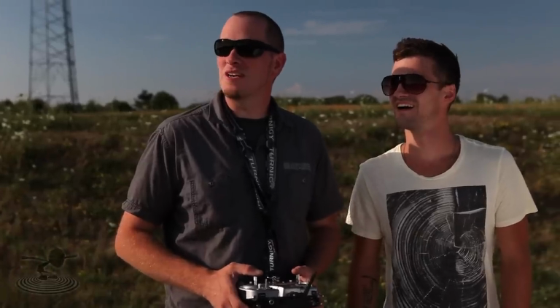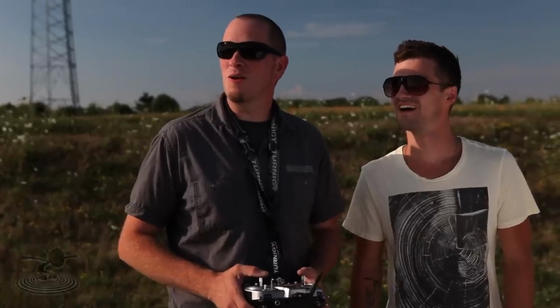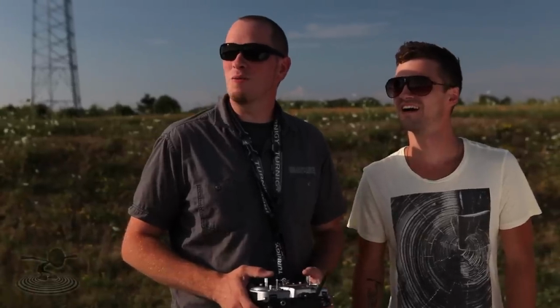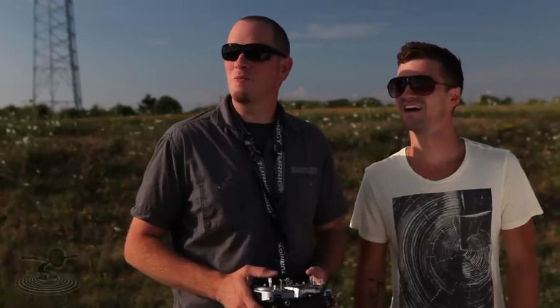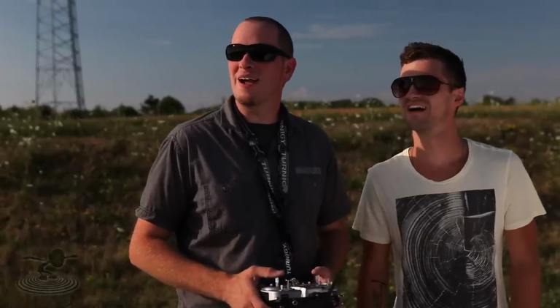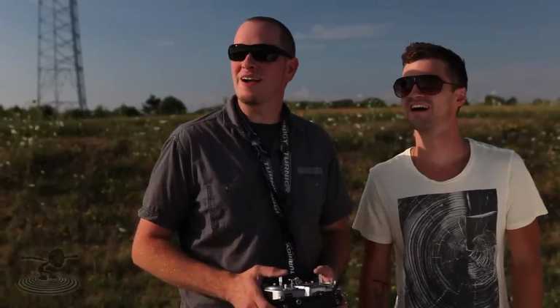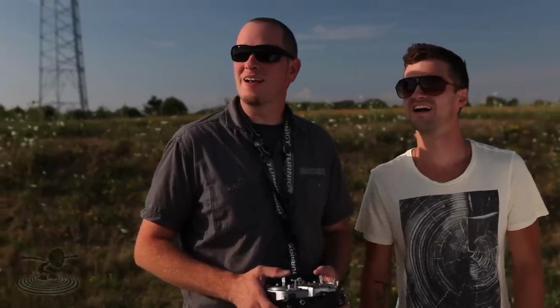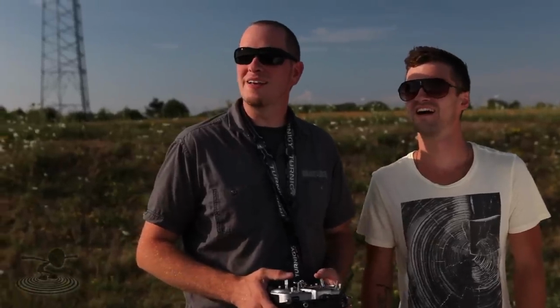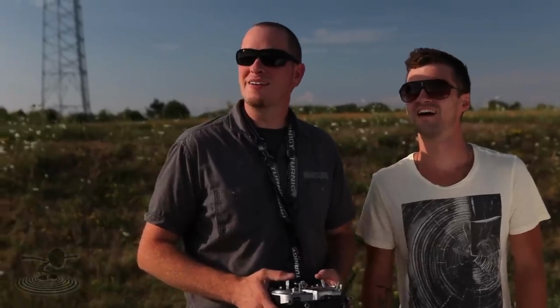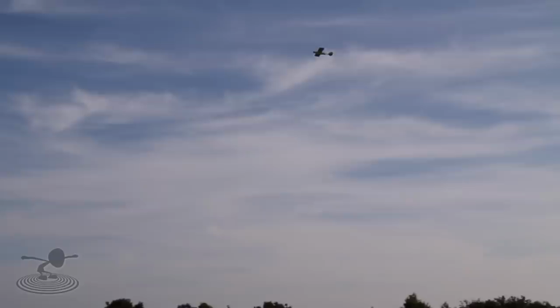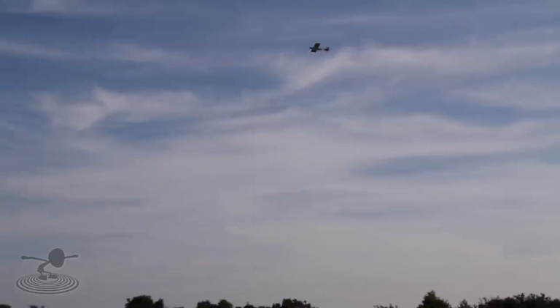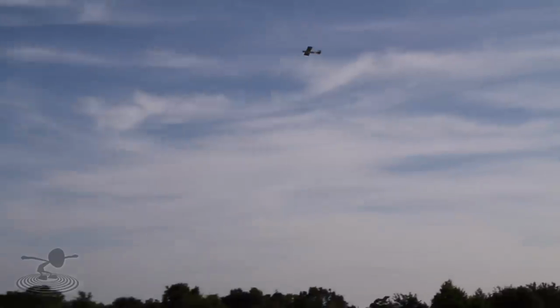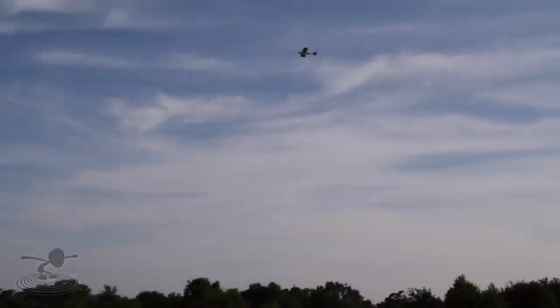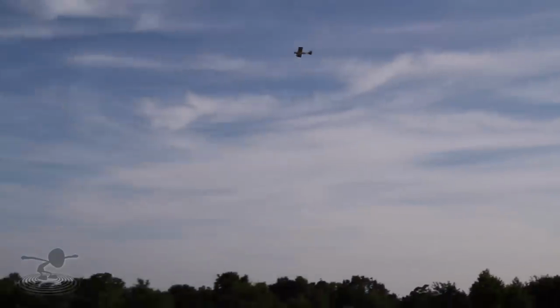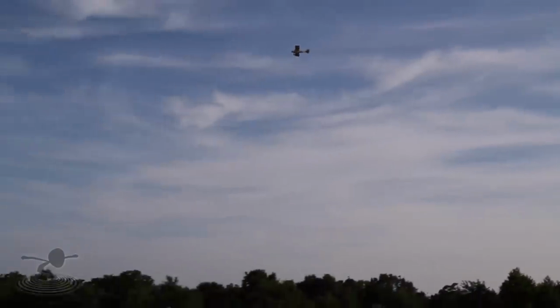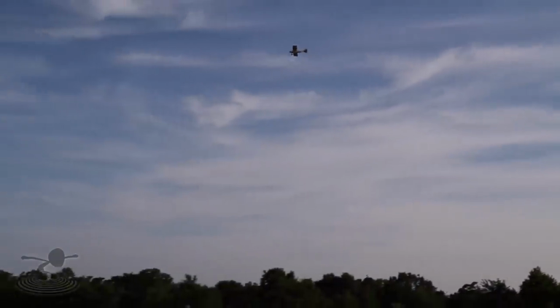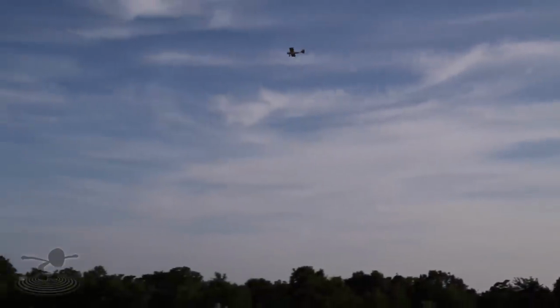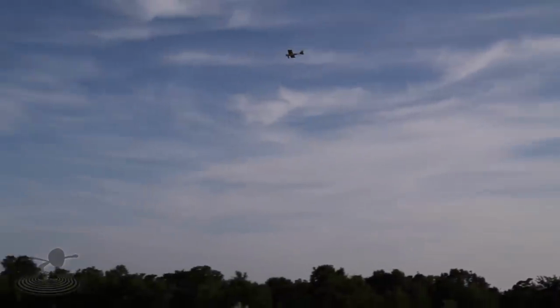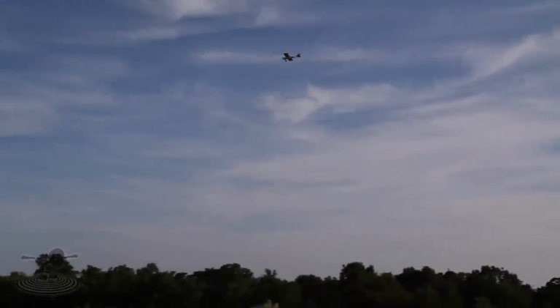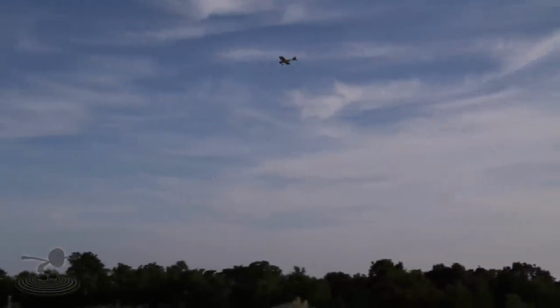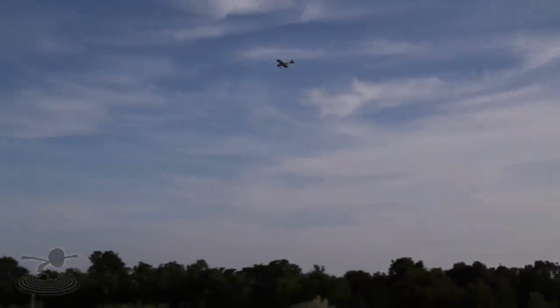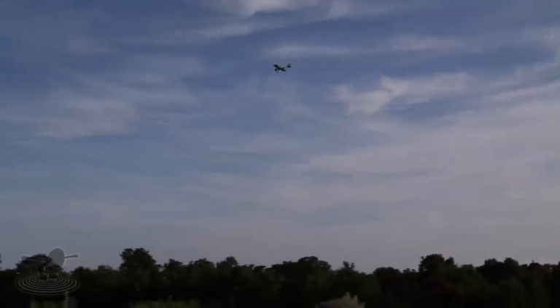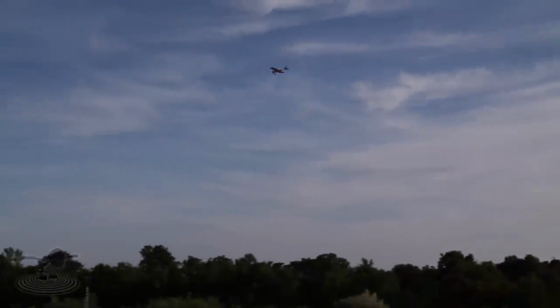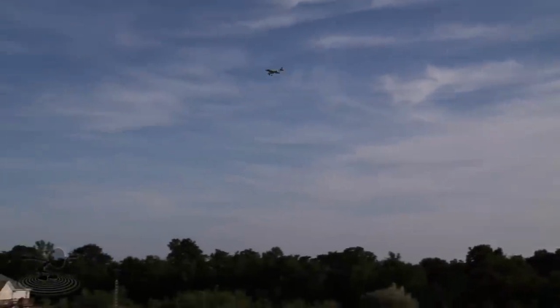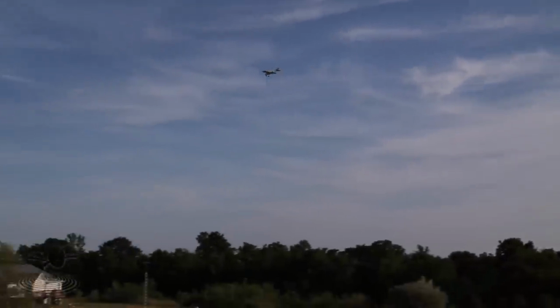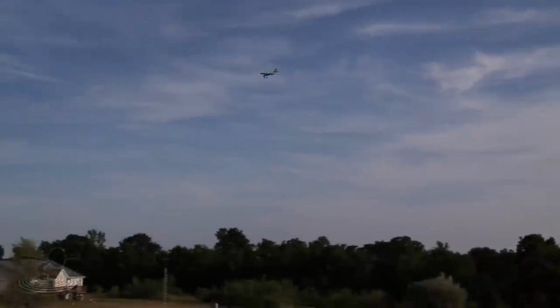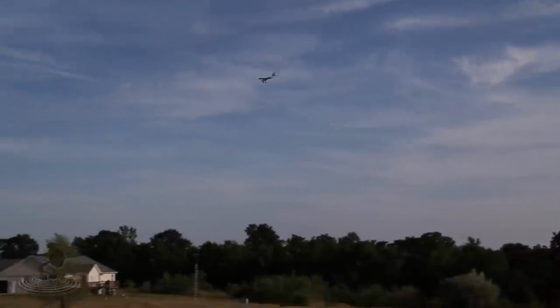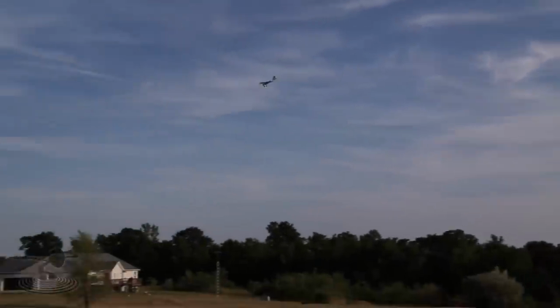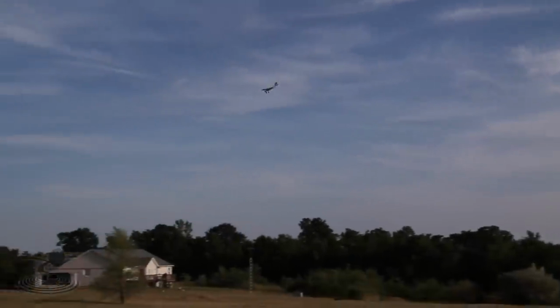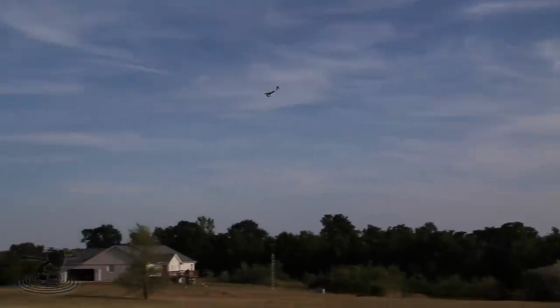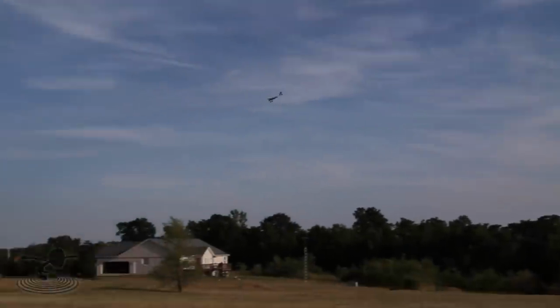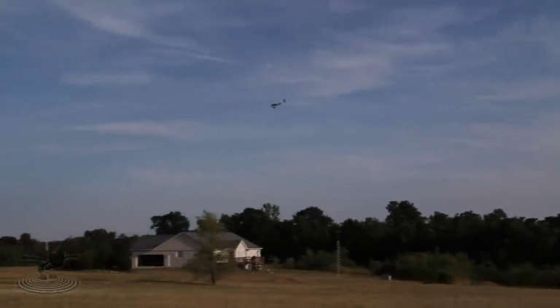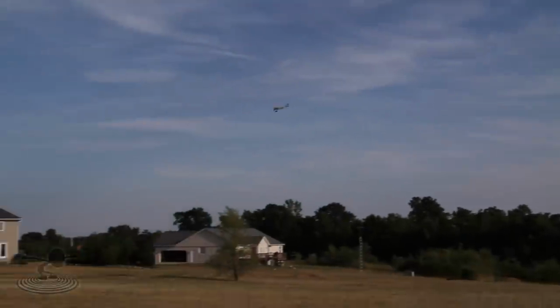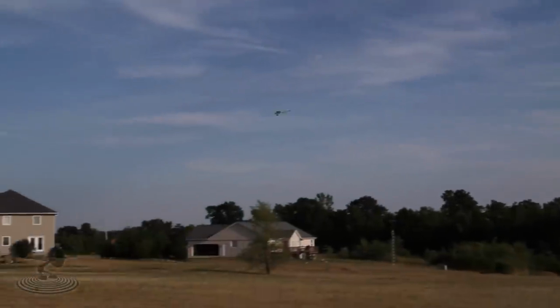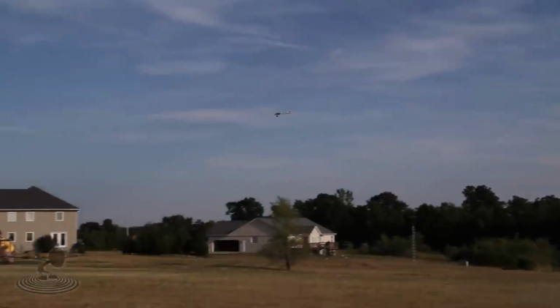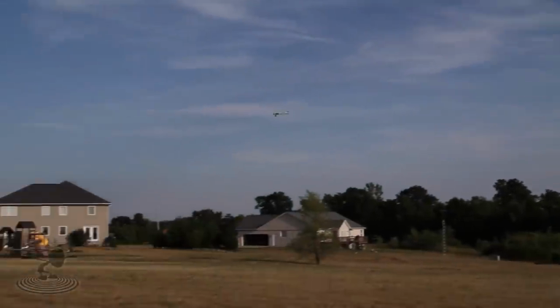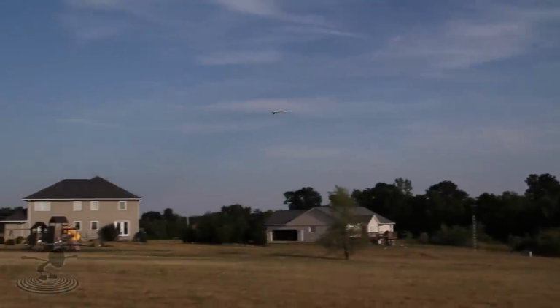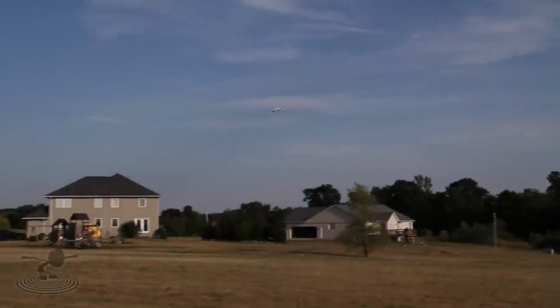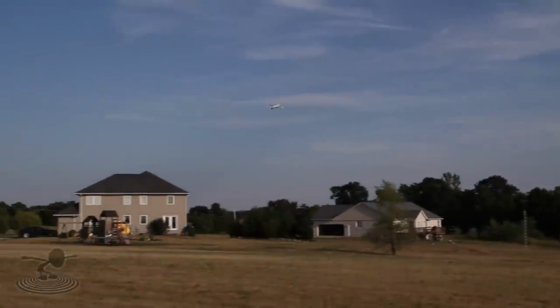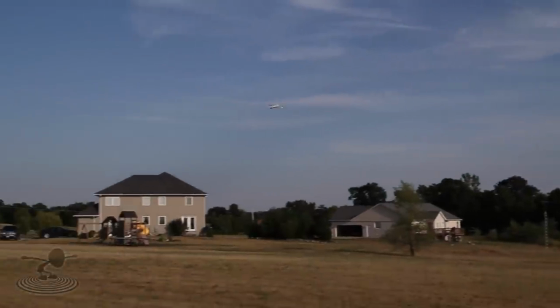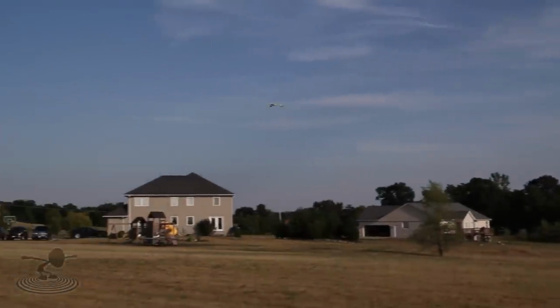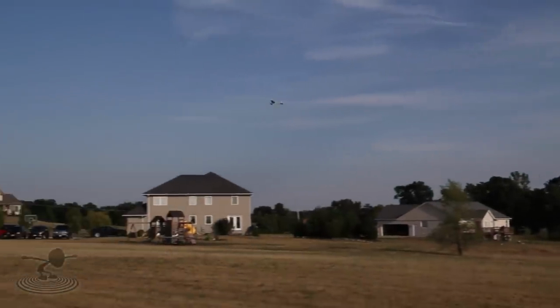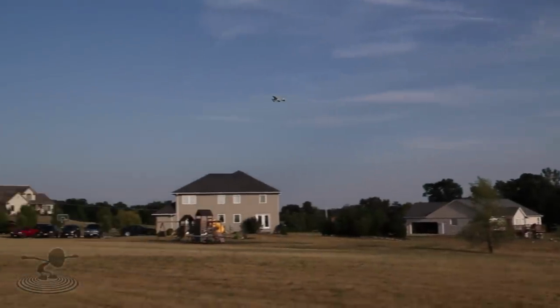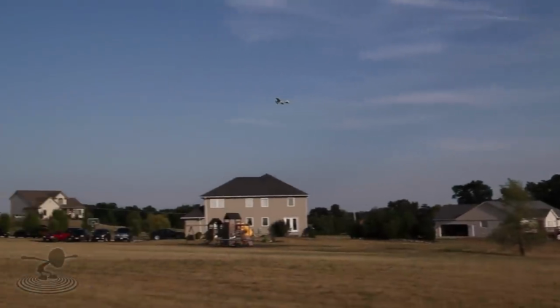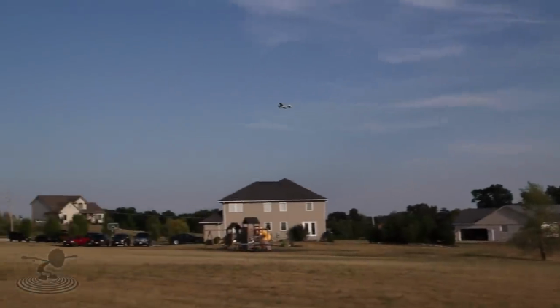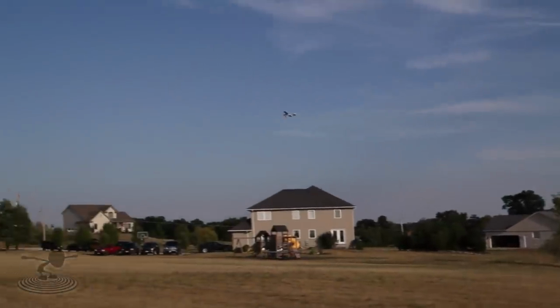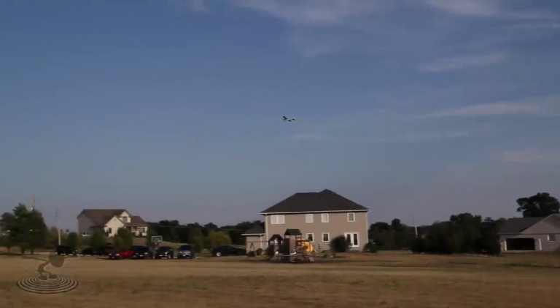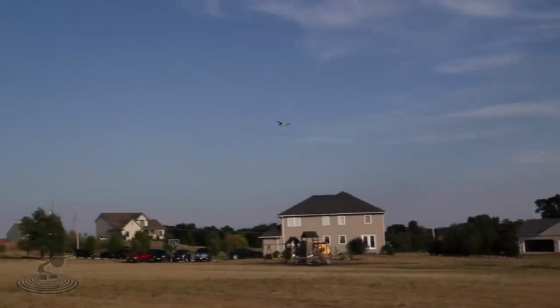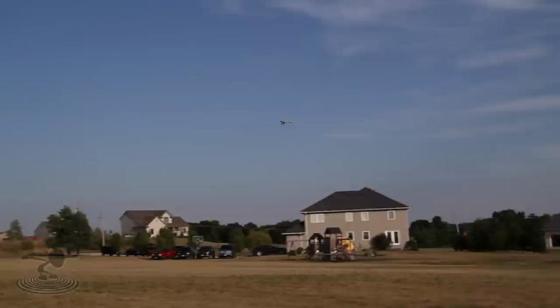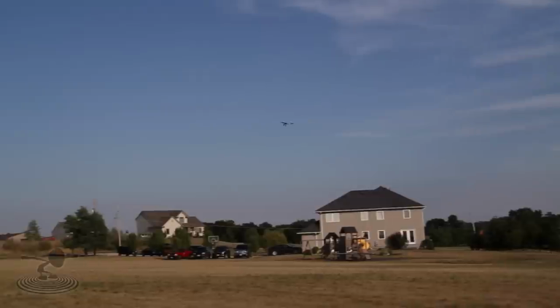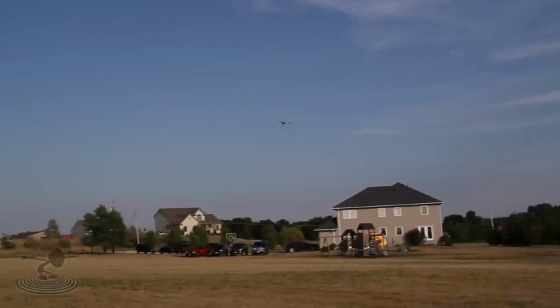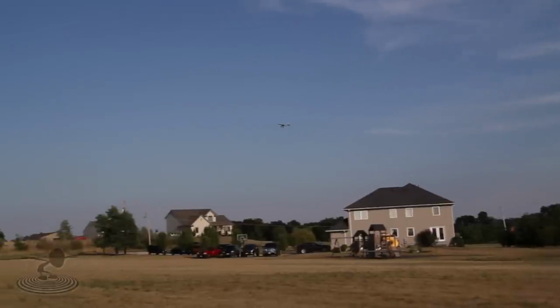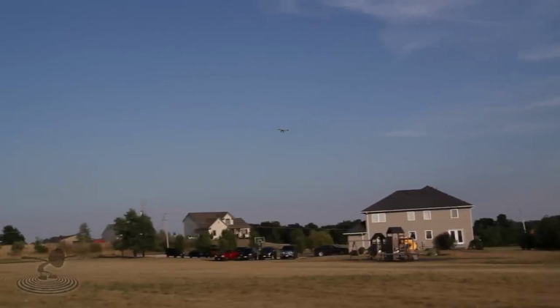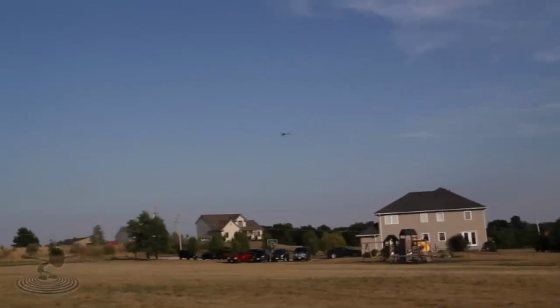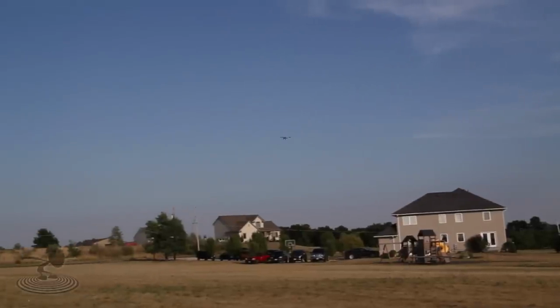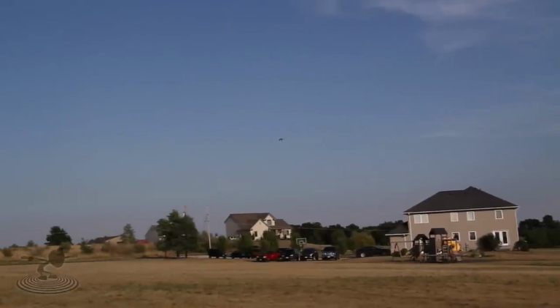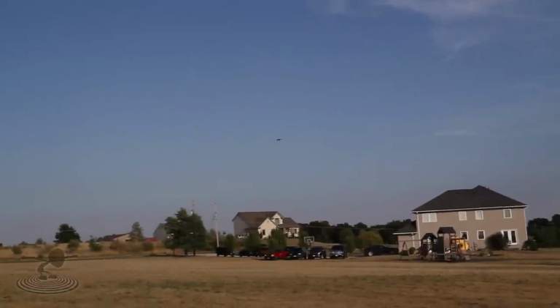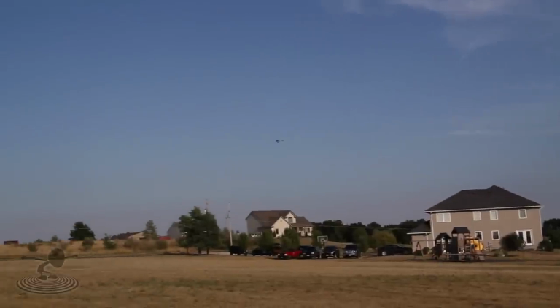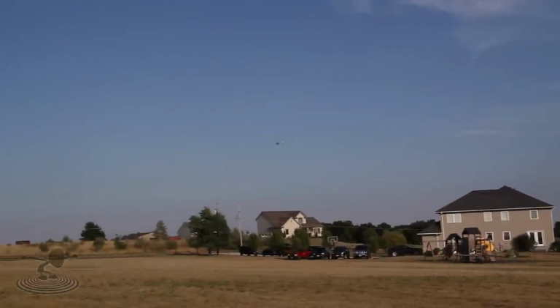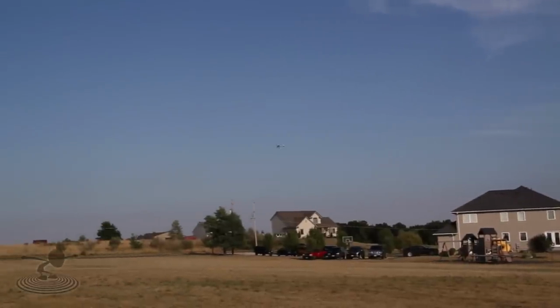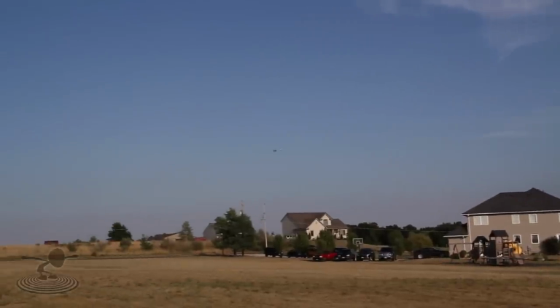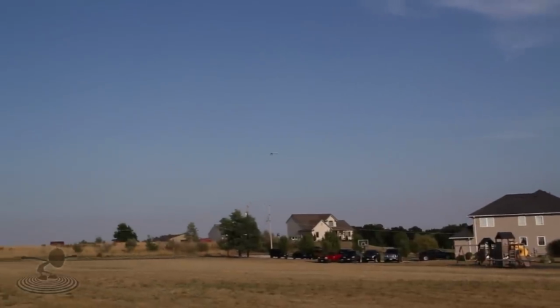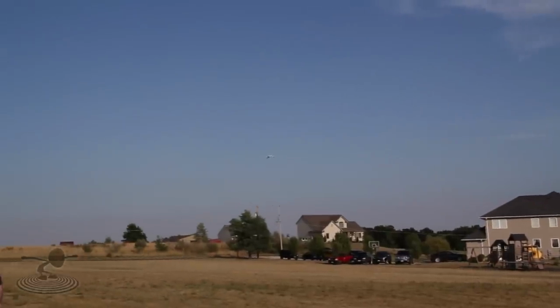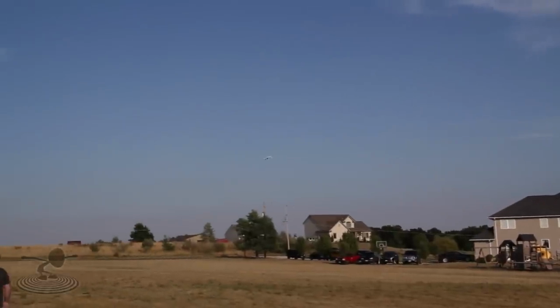I'll hold back on it. See? It just... I don't know, maybe thrust angle or something. Let's bring it in.